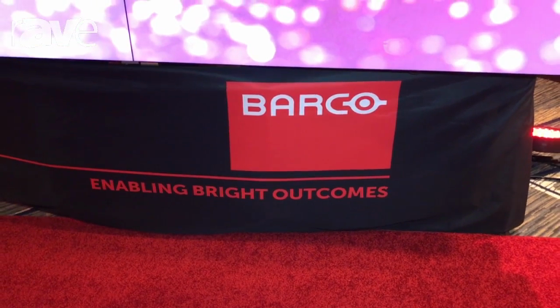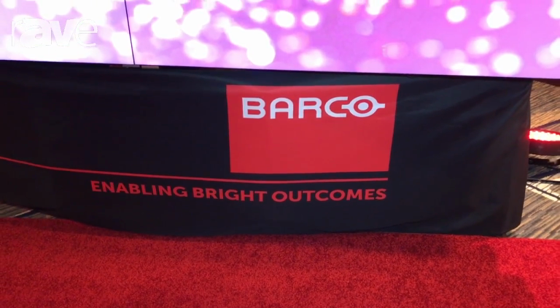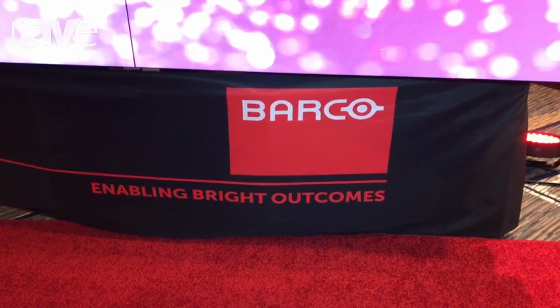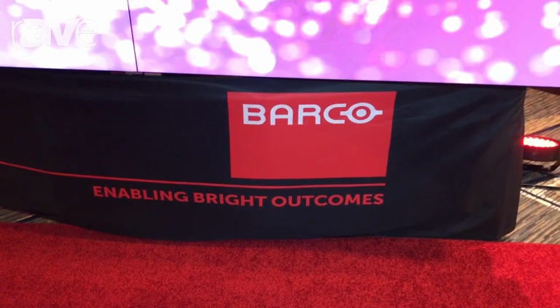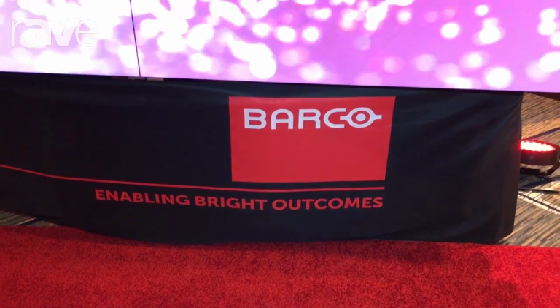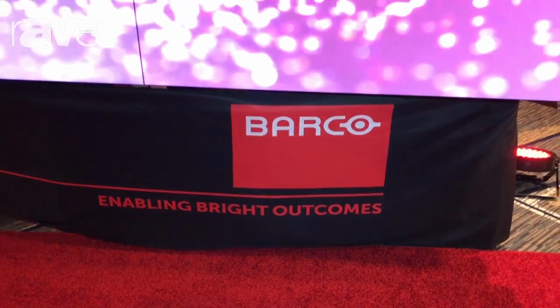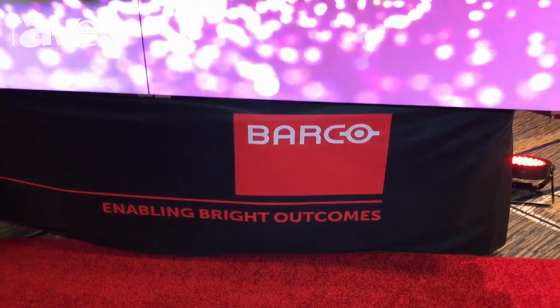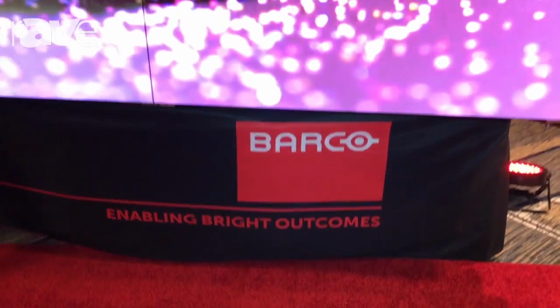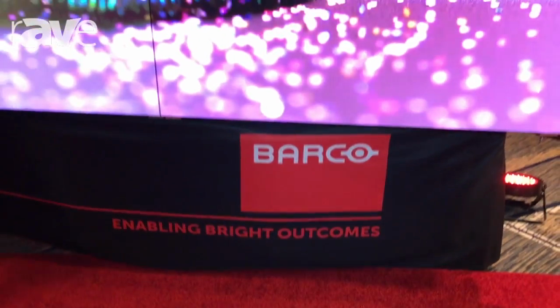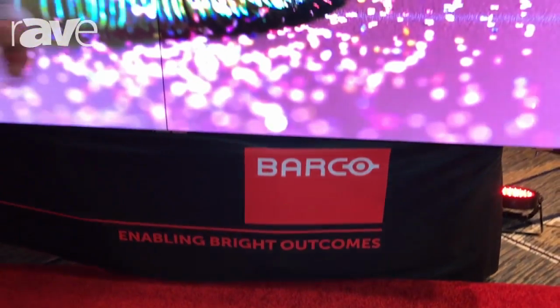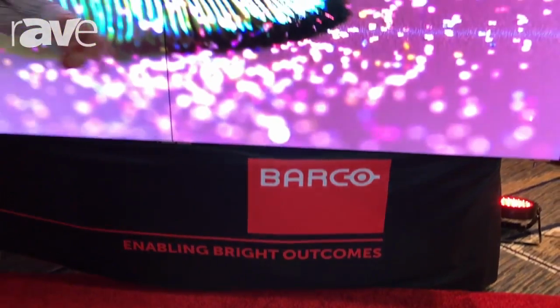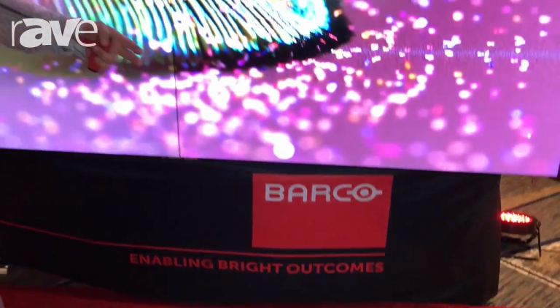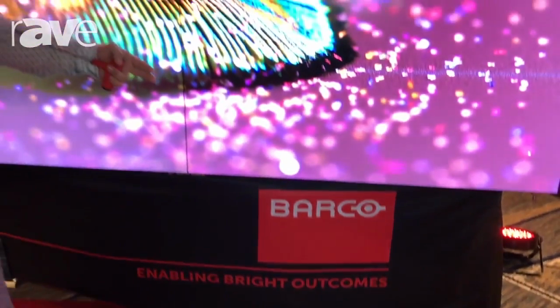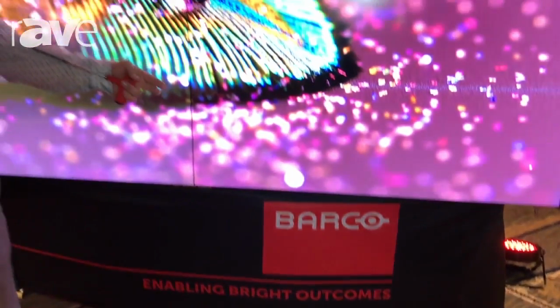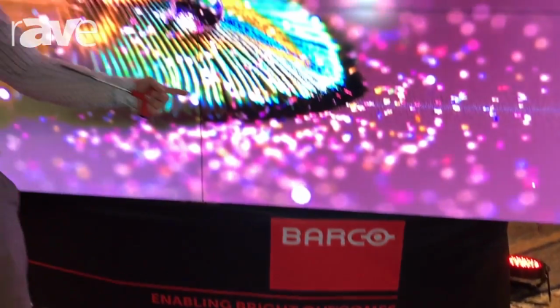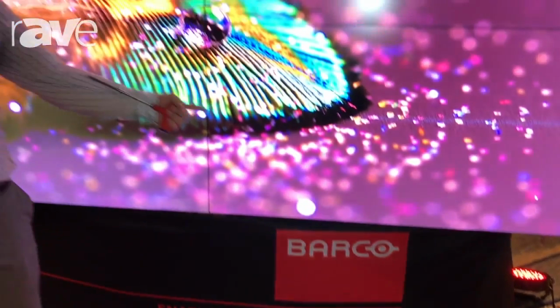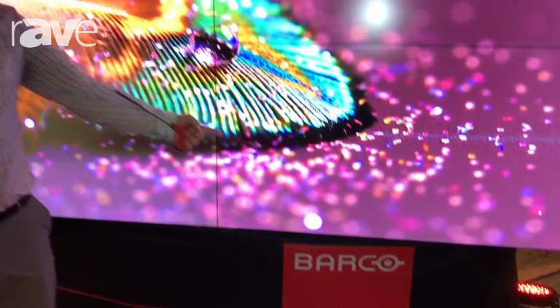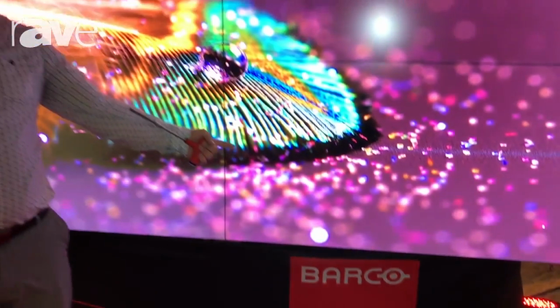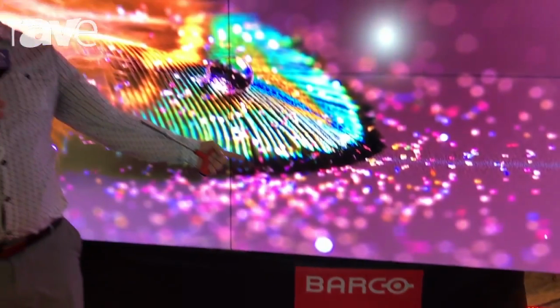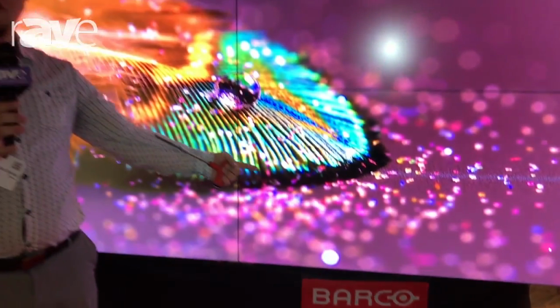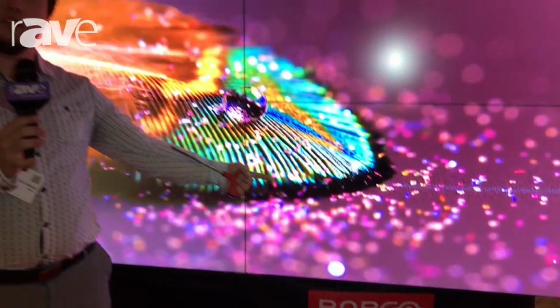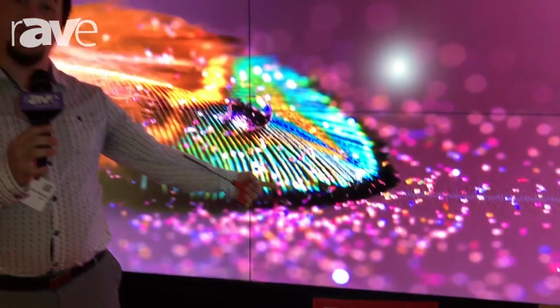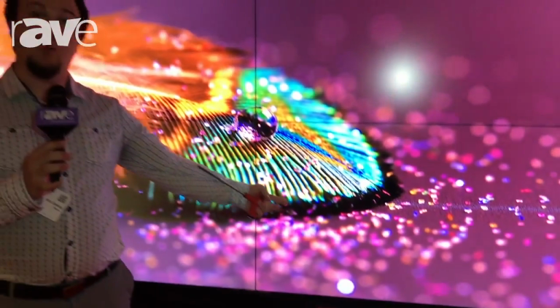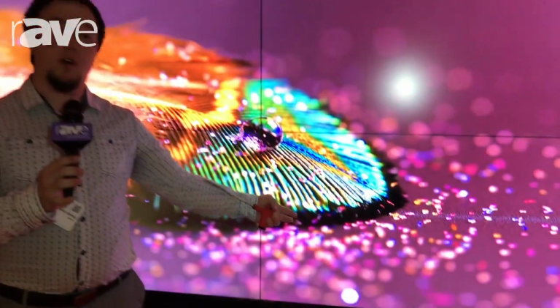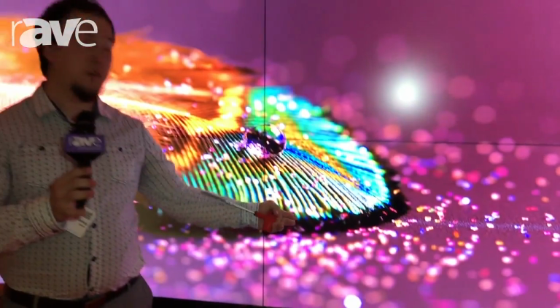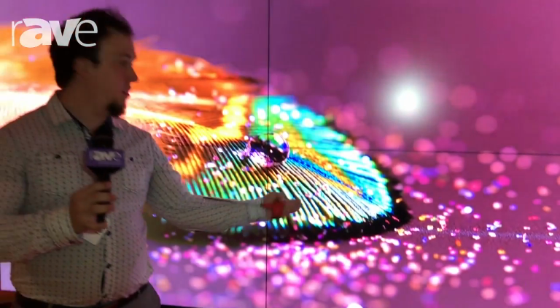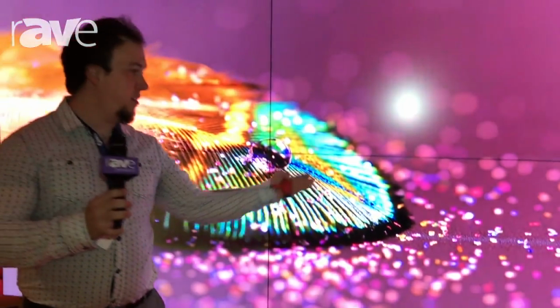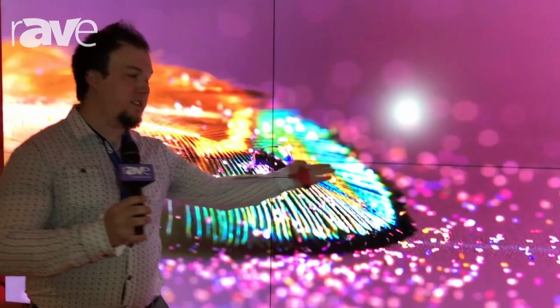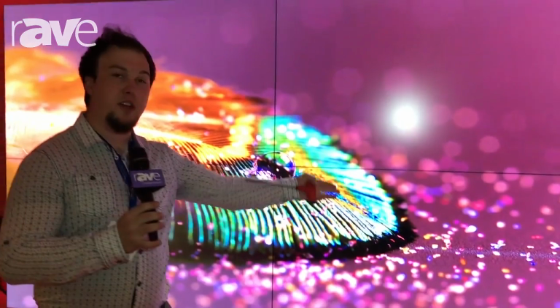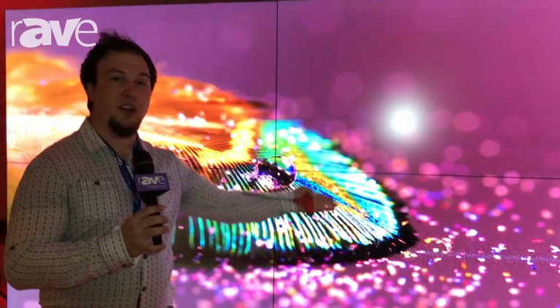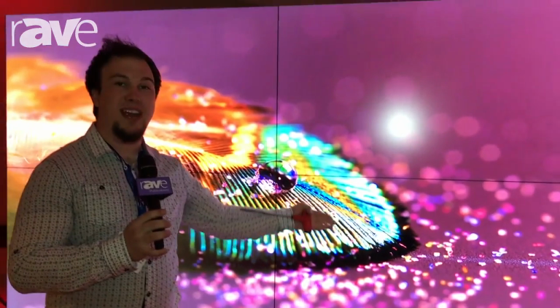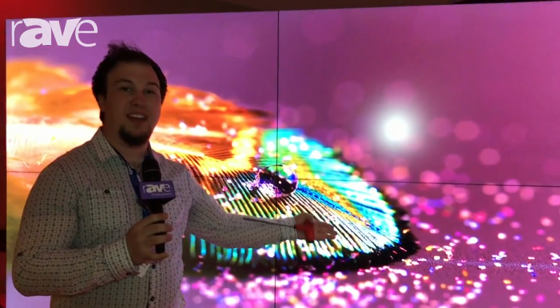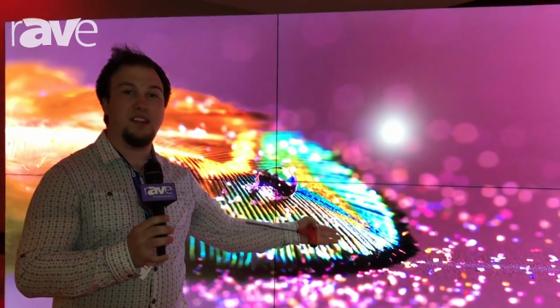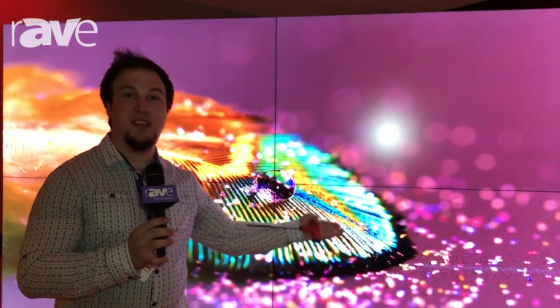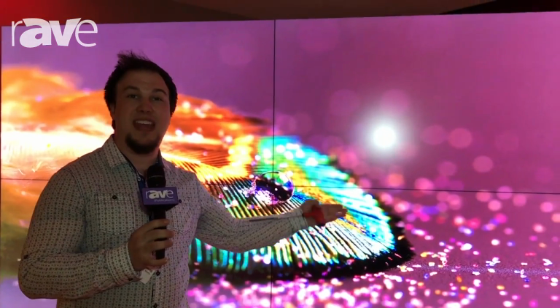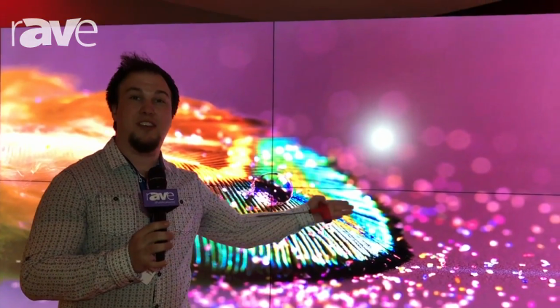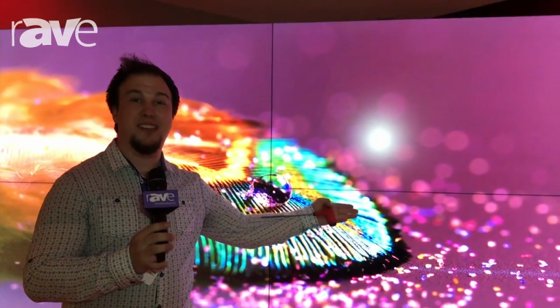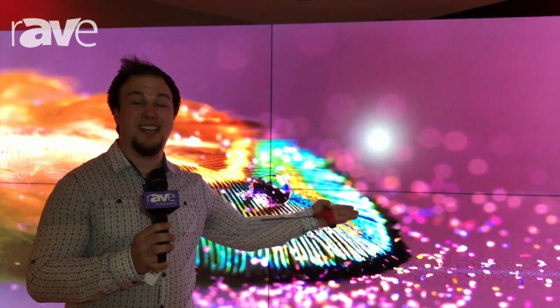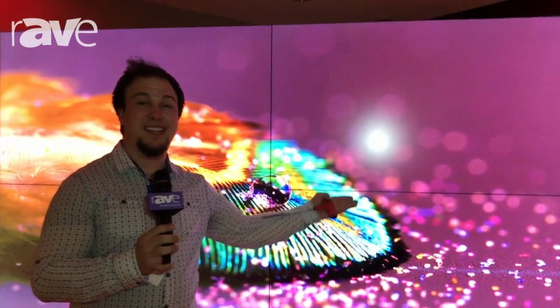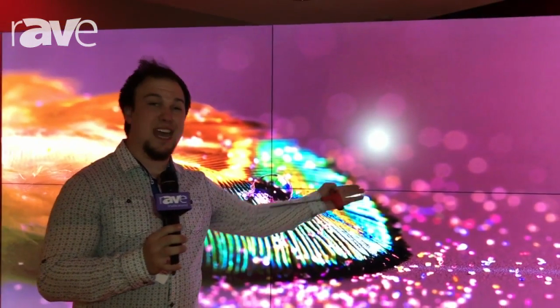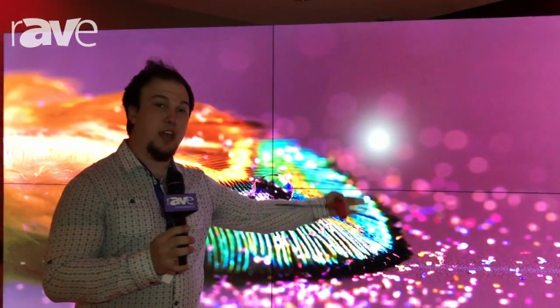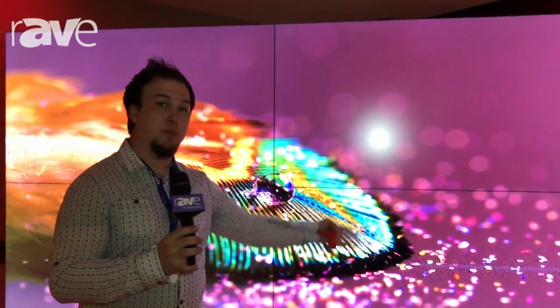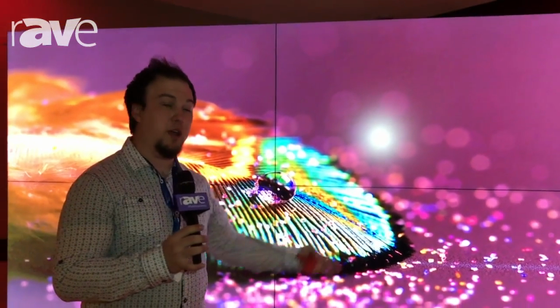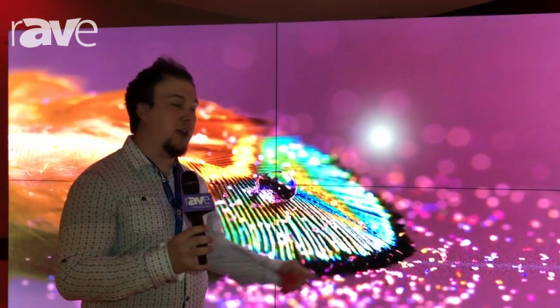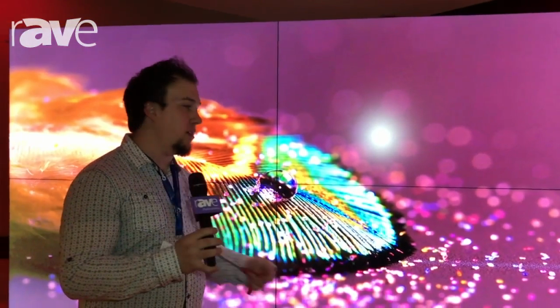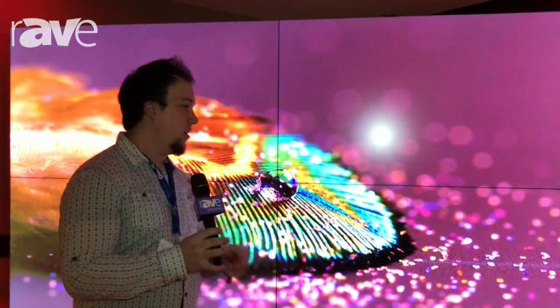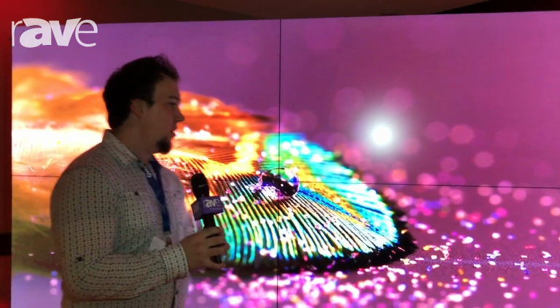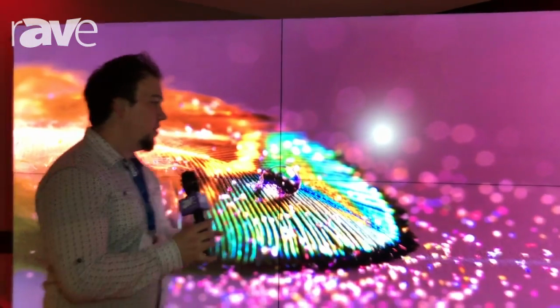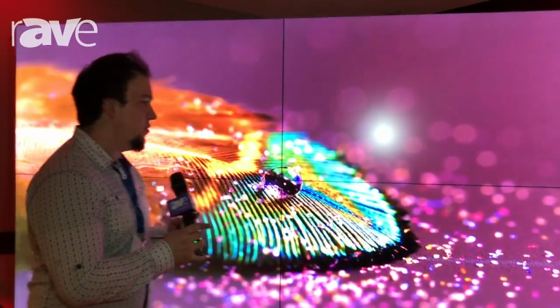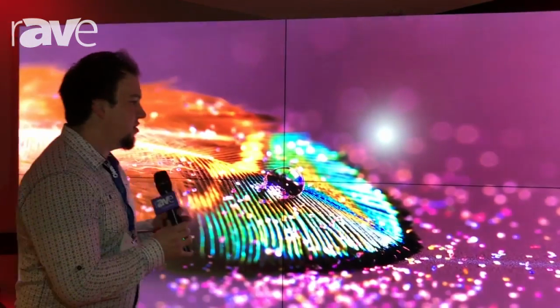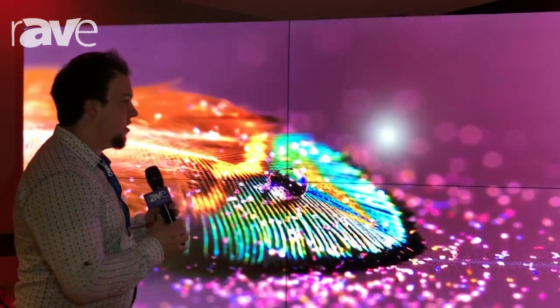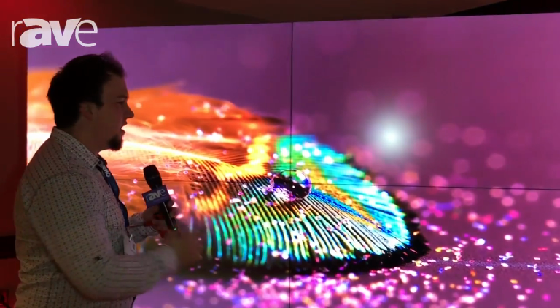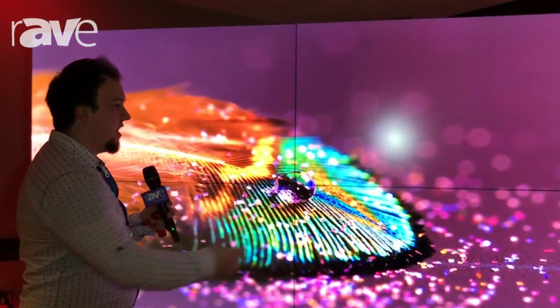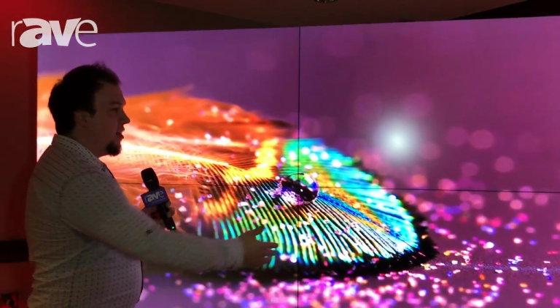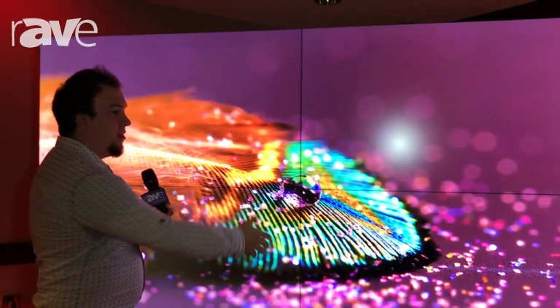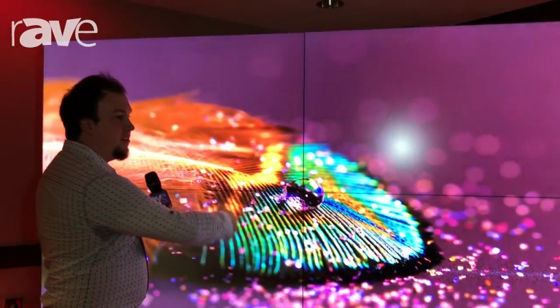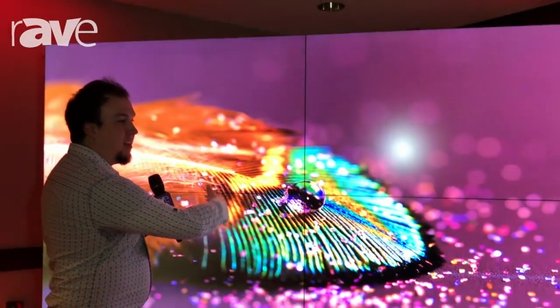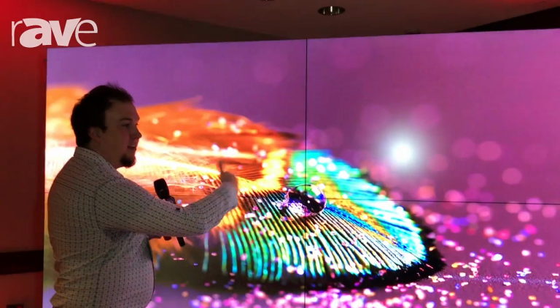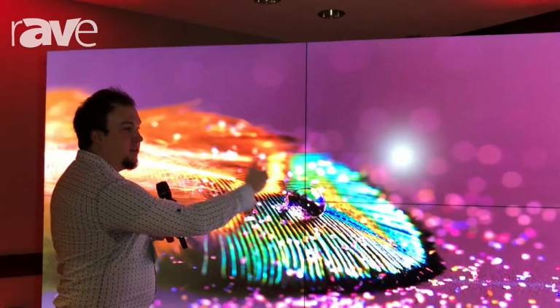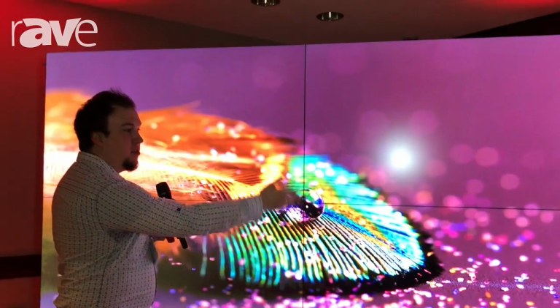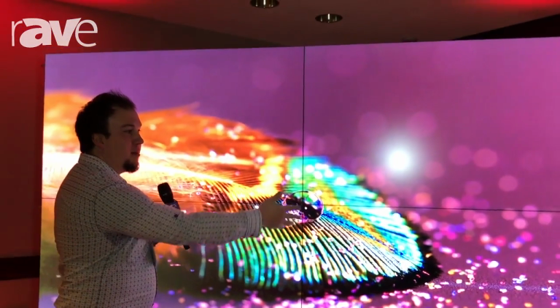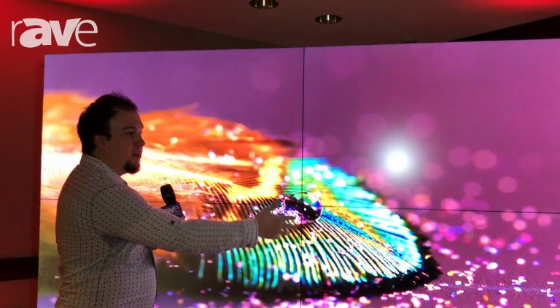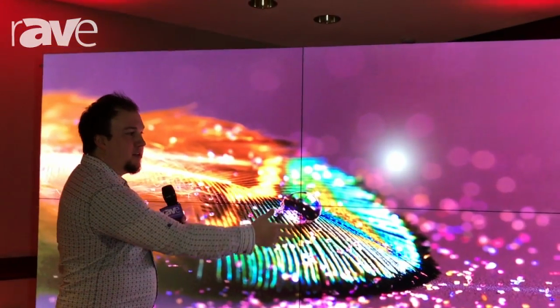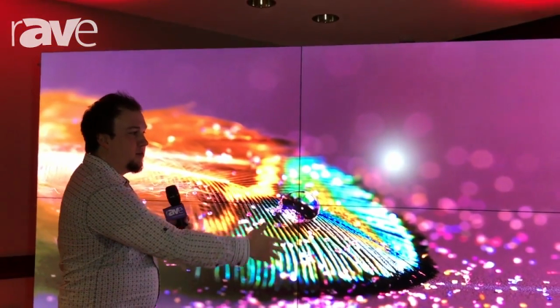Hi, I'm Eric here with Barco's Unisee Wall. This is our latest LCD tiled product. So what you're looking at here is a 2x2.